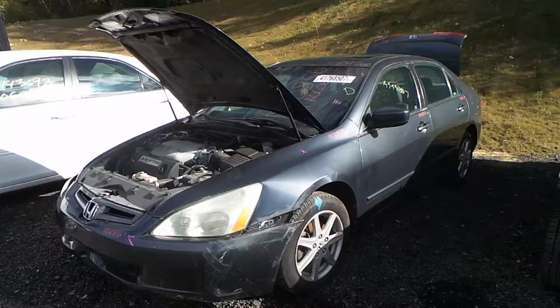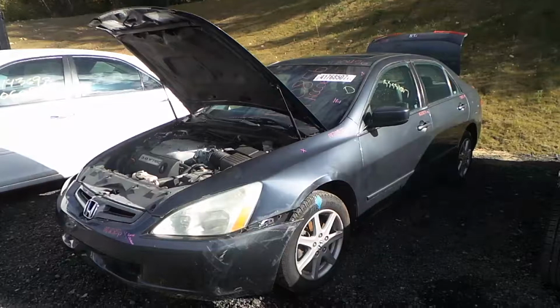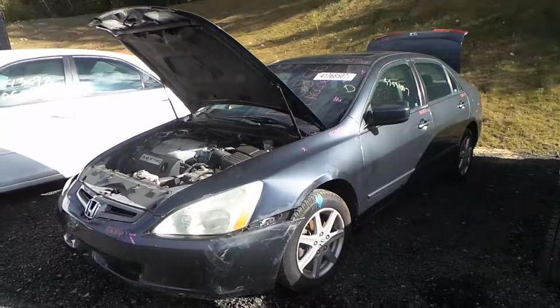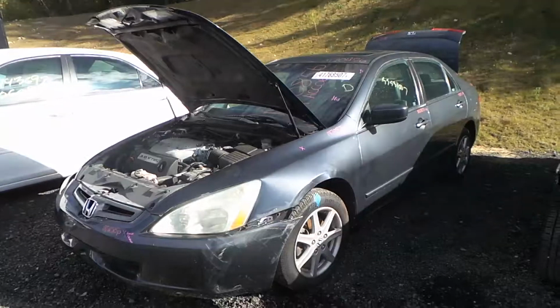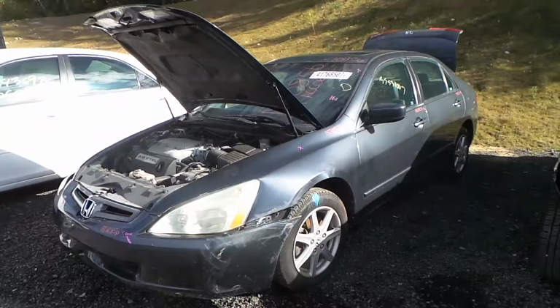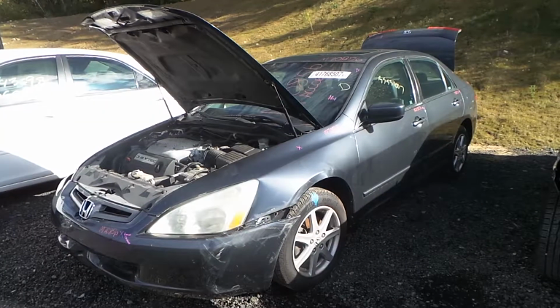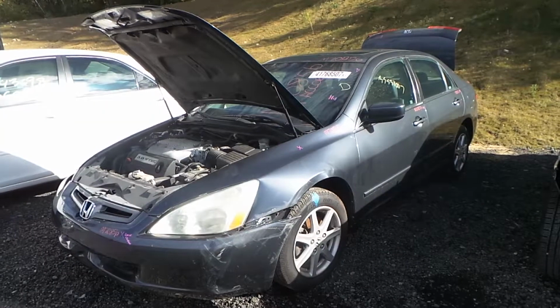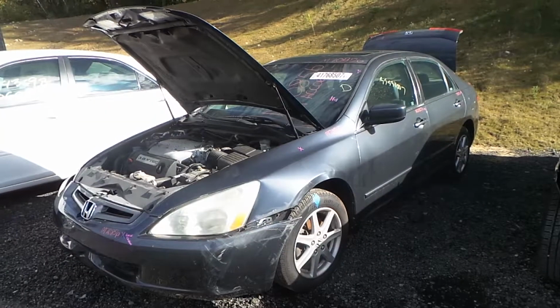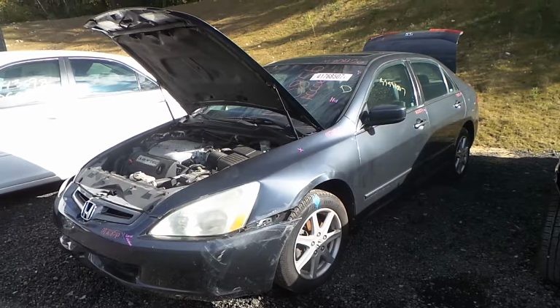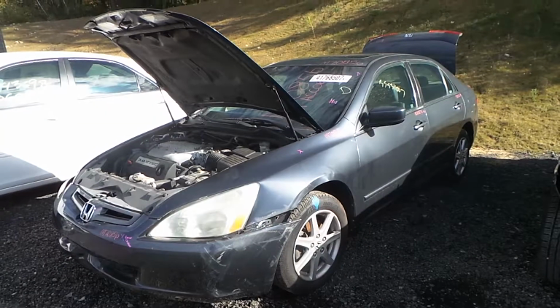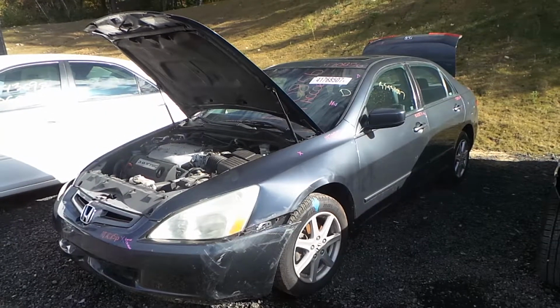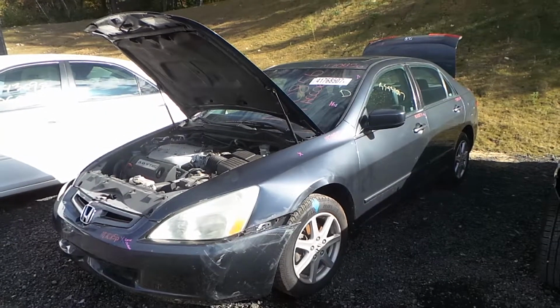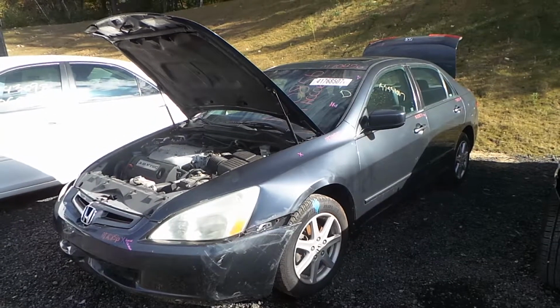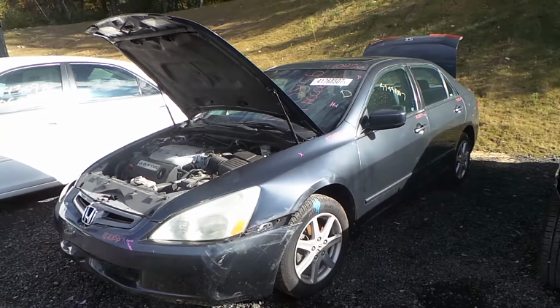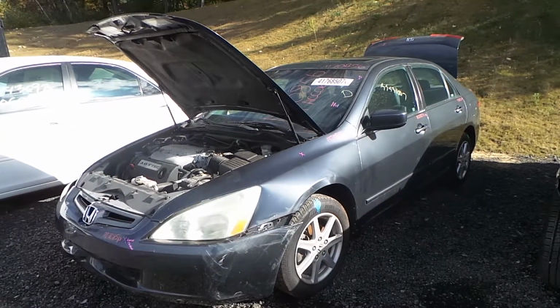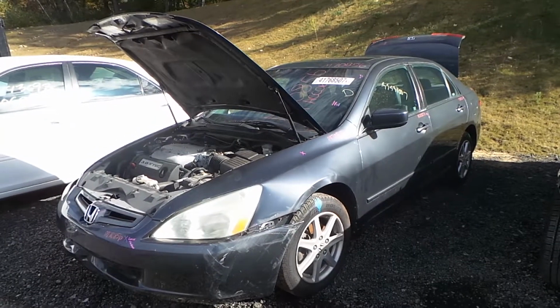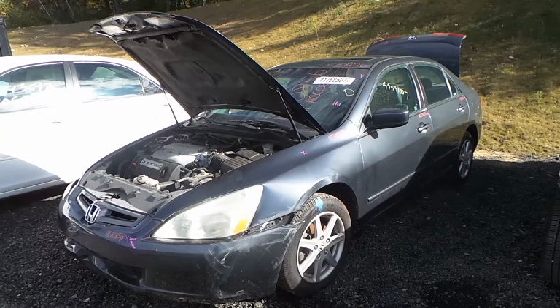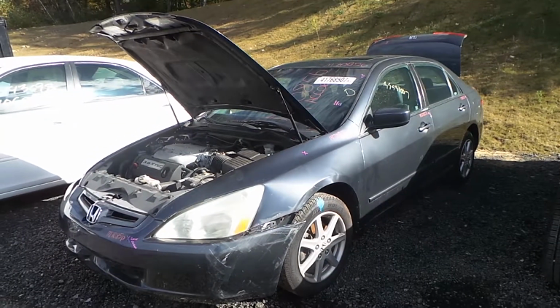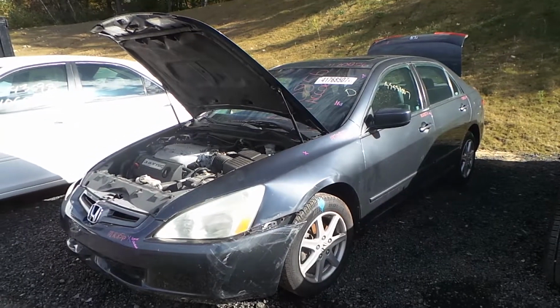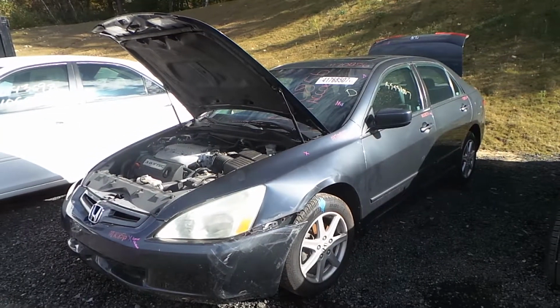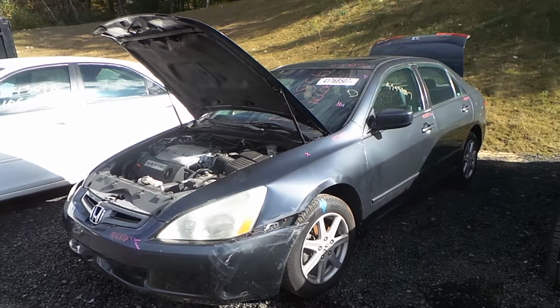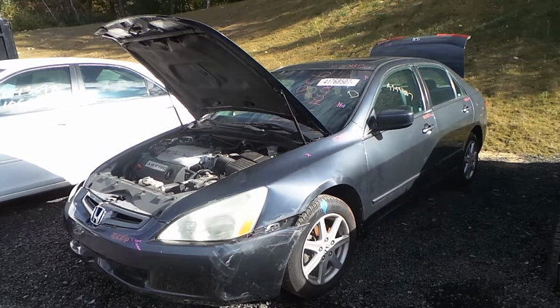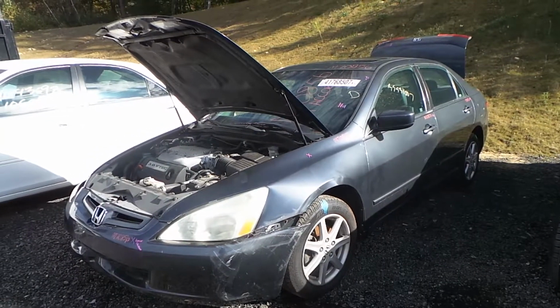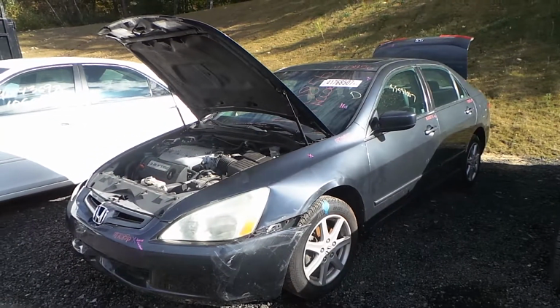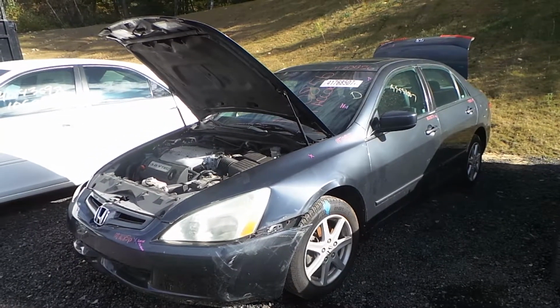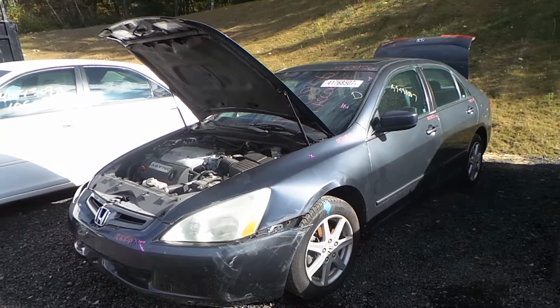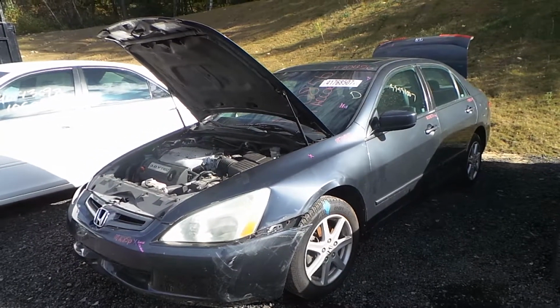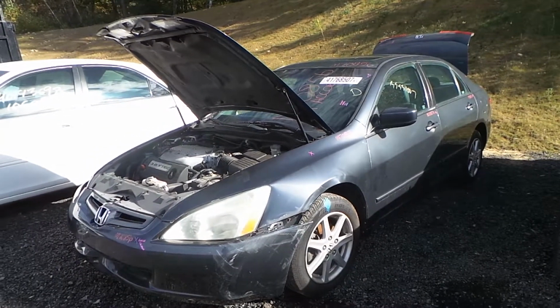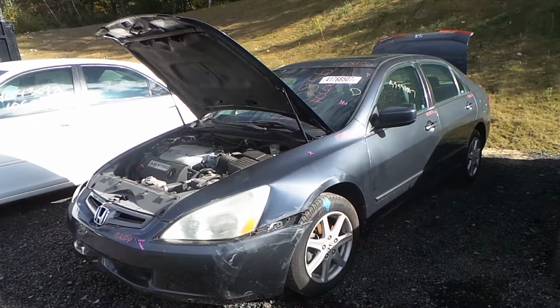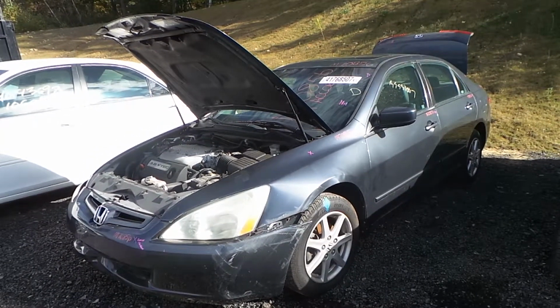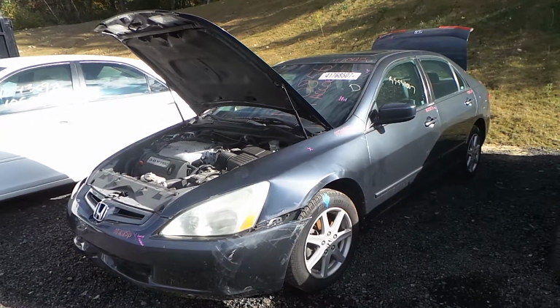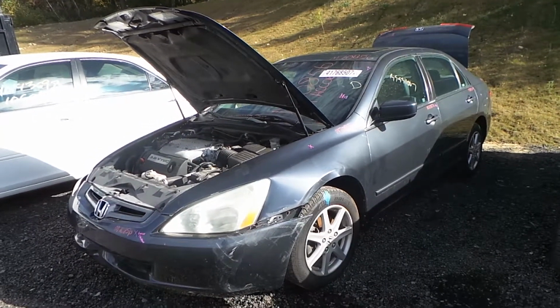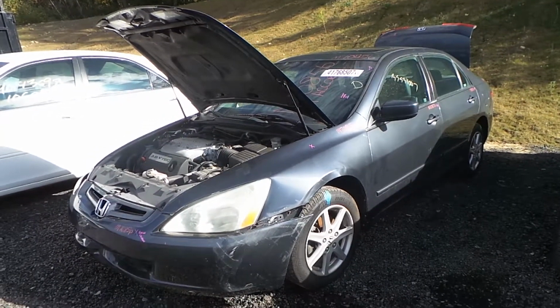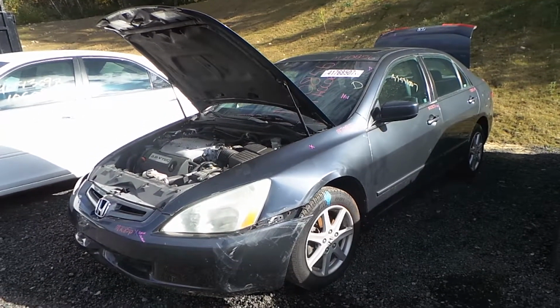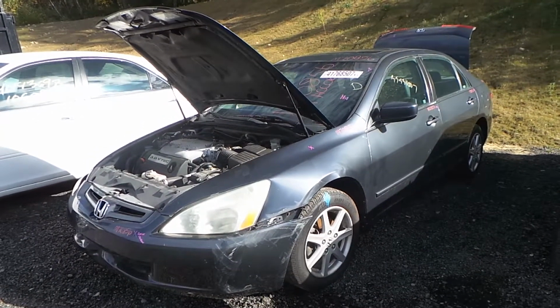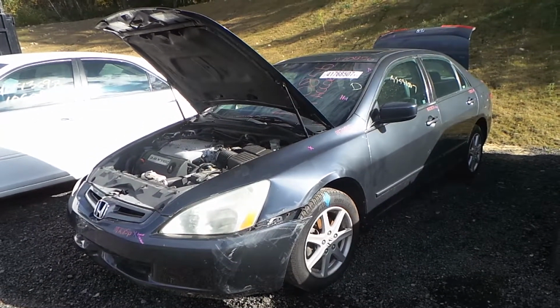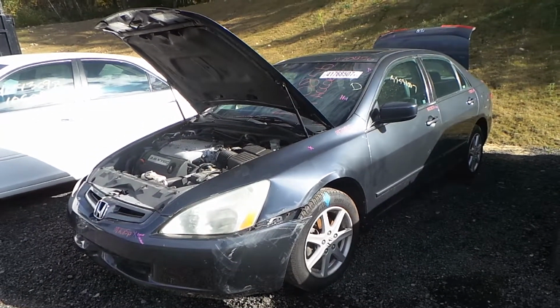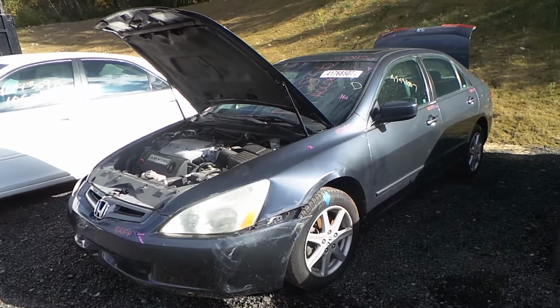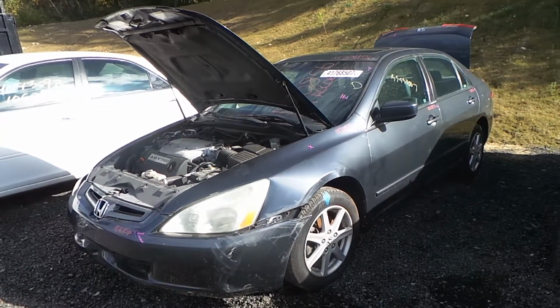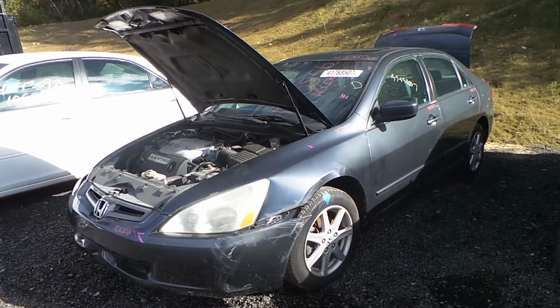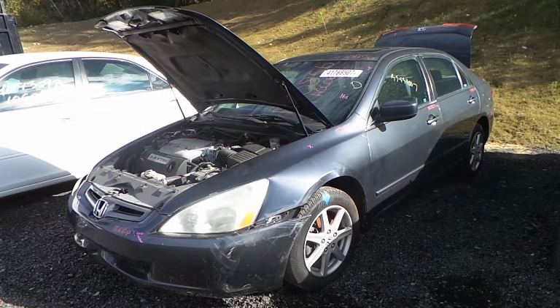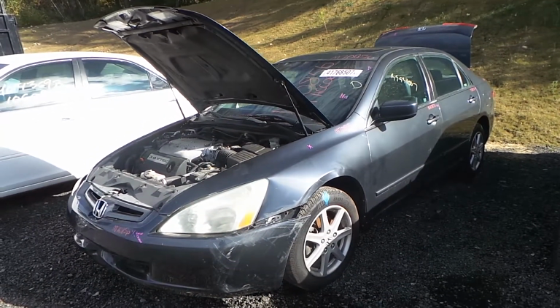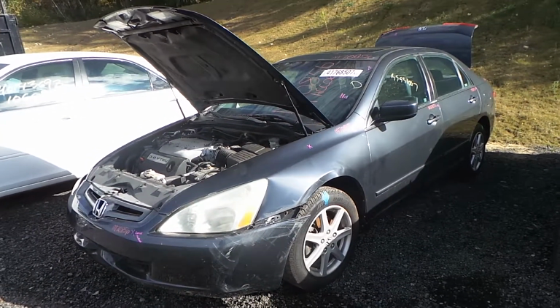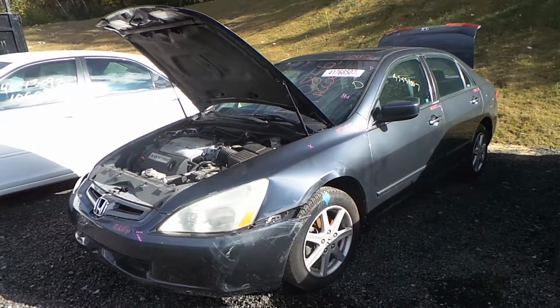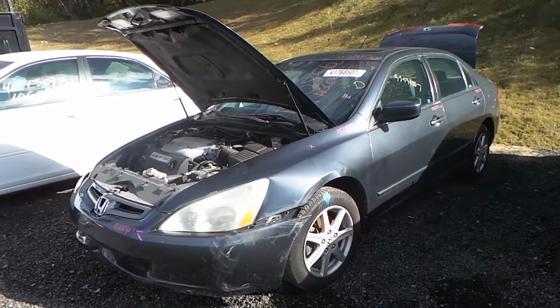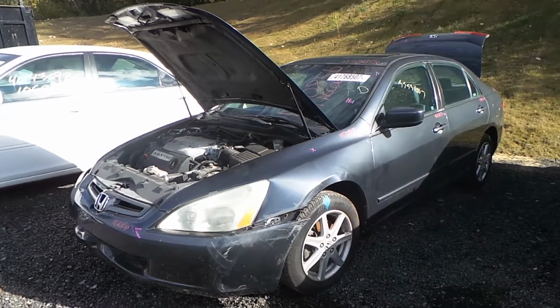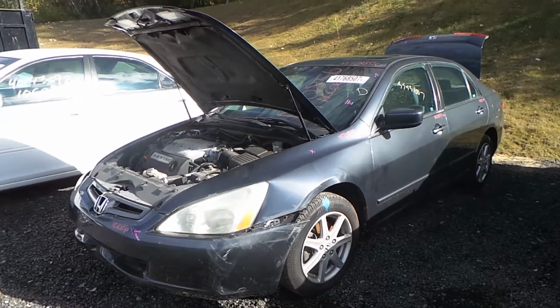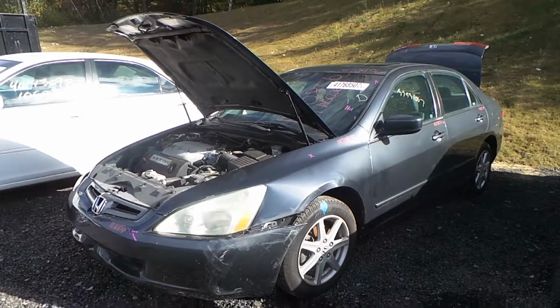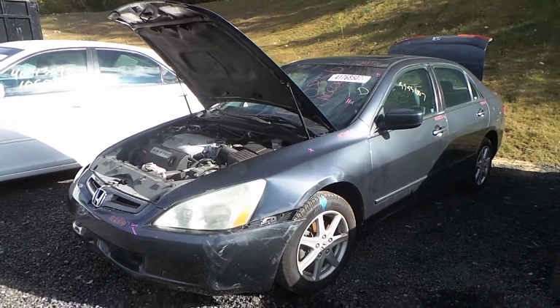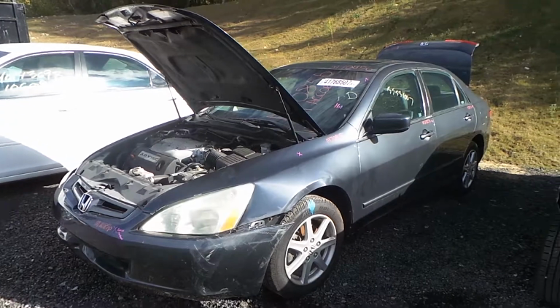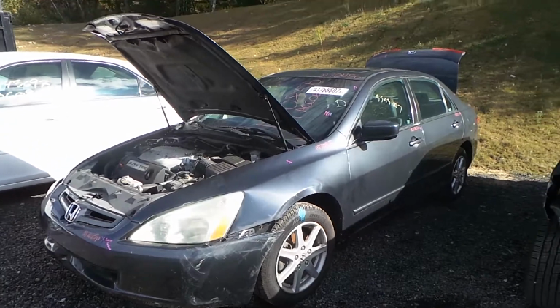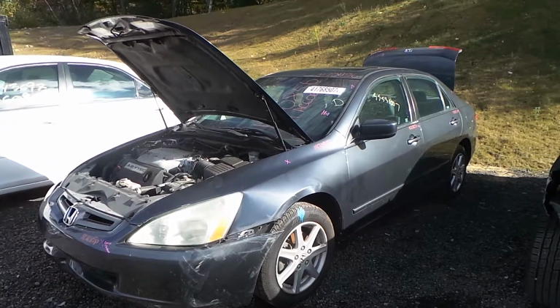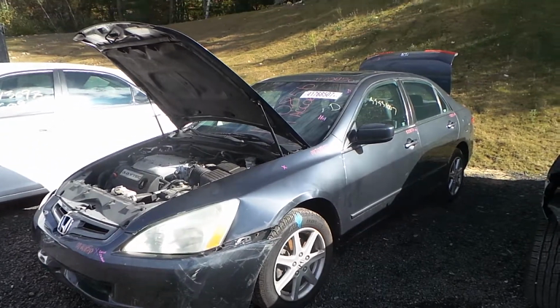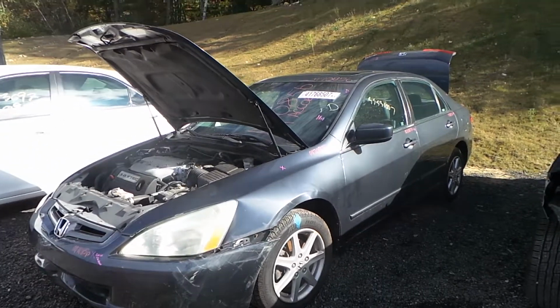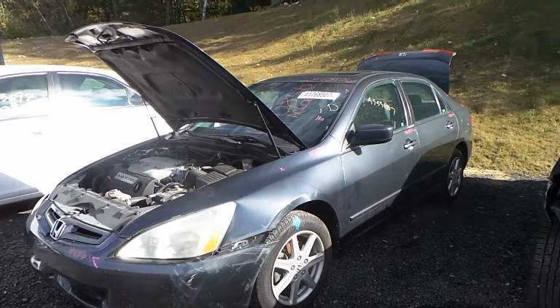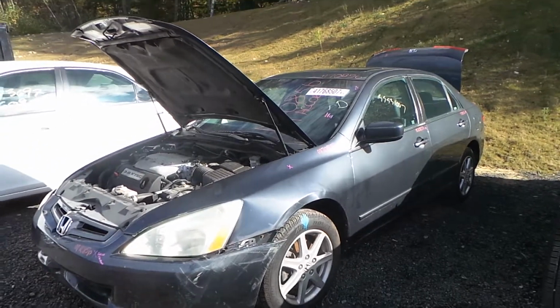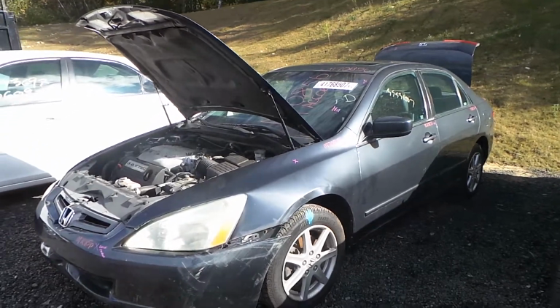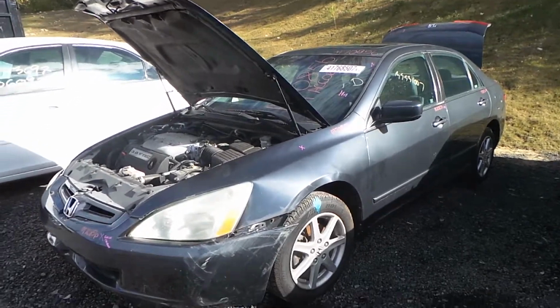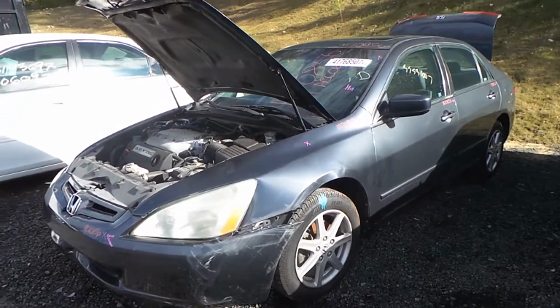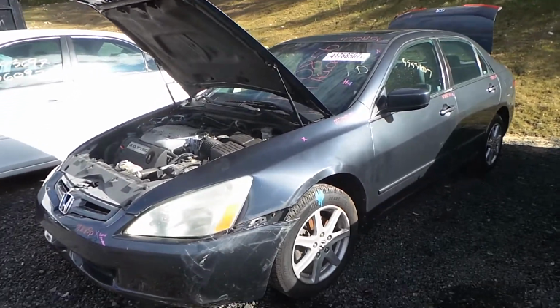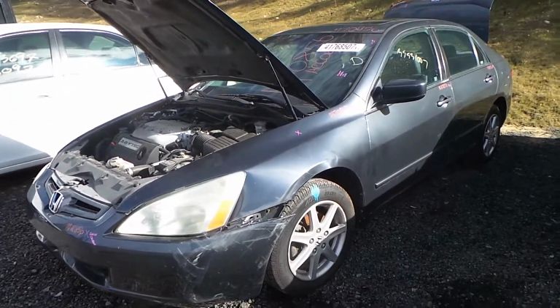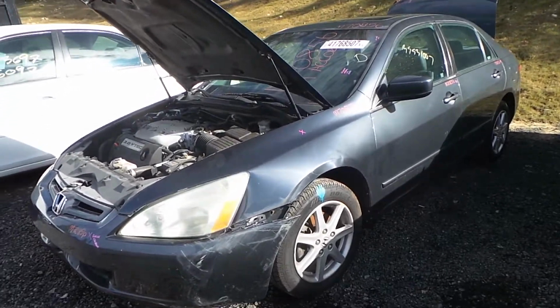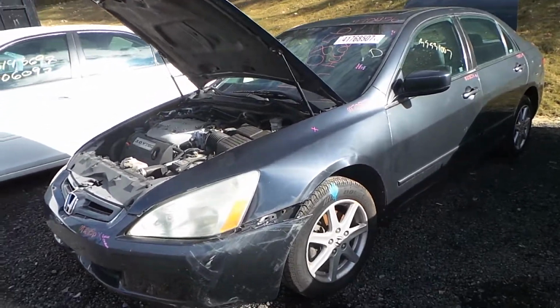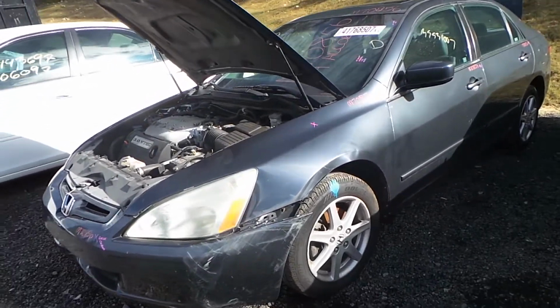Hi, this is Alex with New England Auto and Truck Recyclers. Today we are parting out a 2004 Honda Accord, stock number M70856.